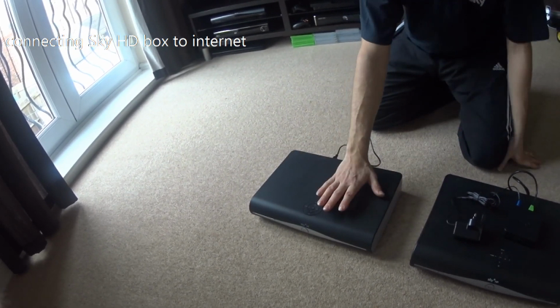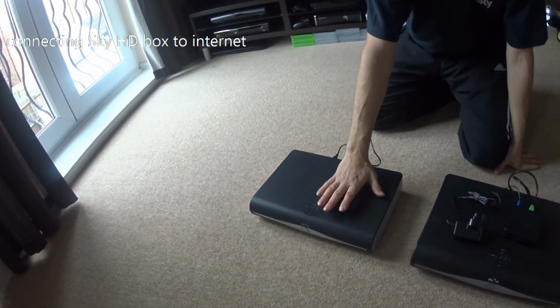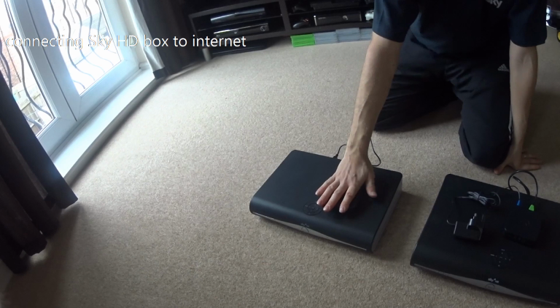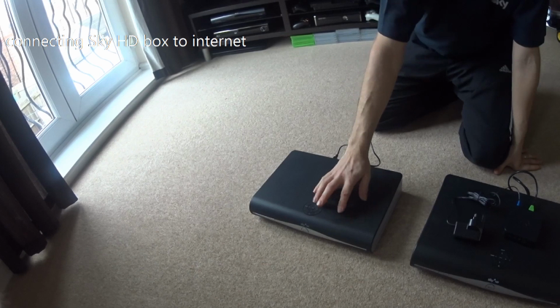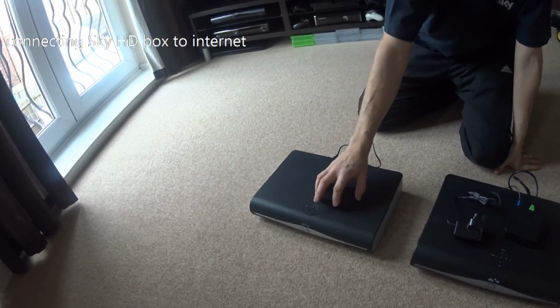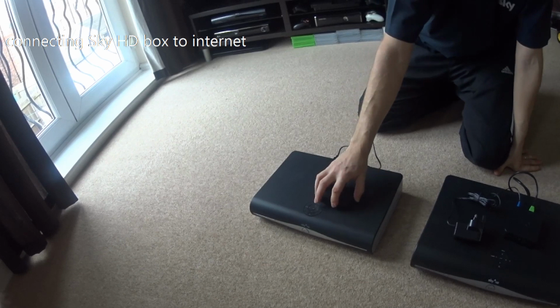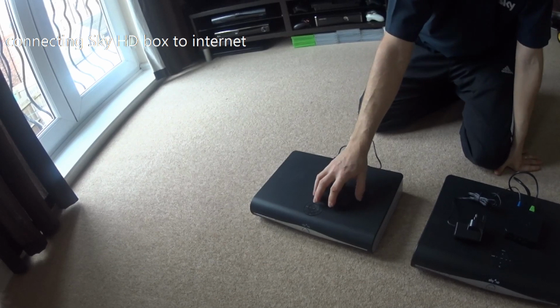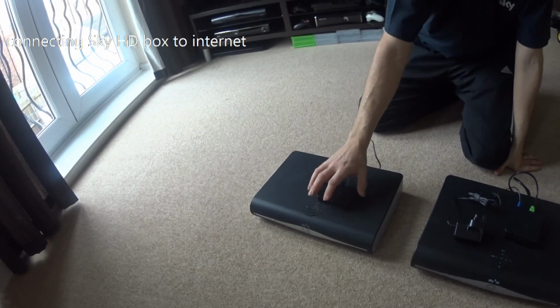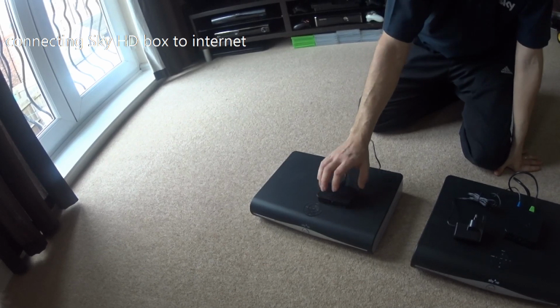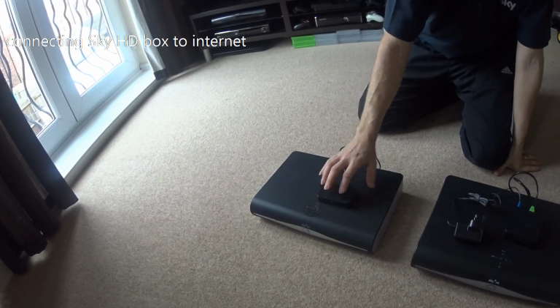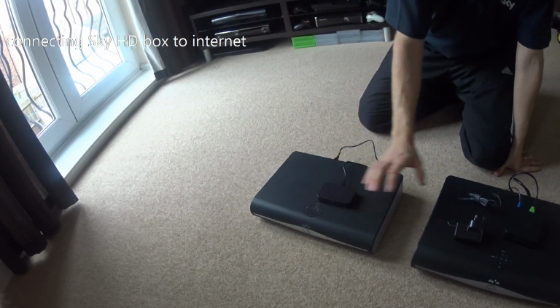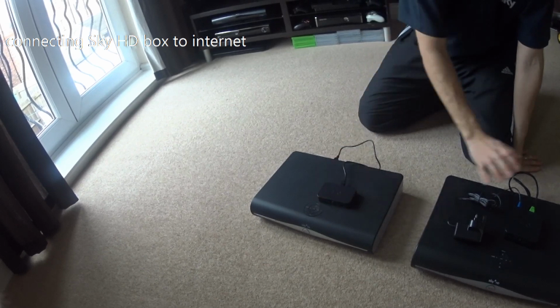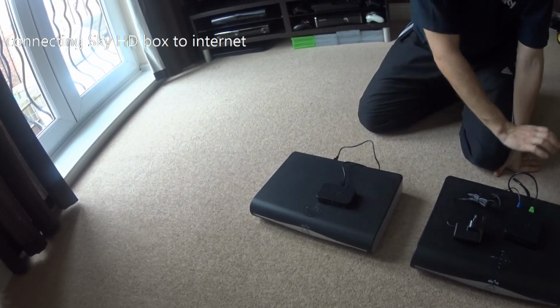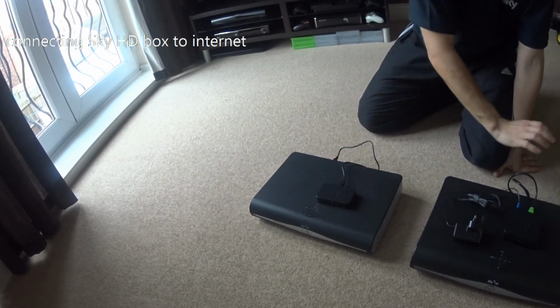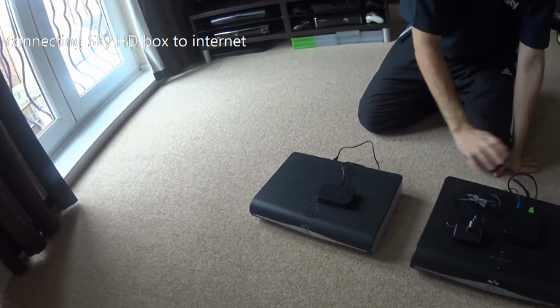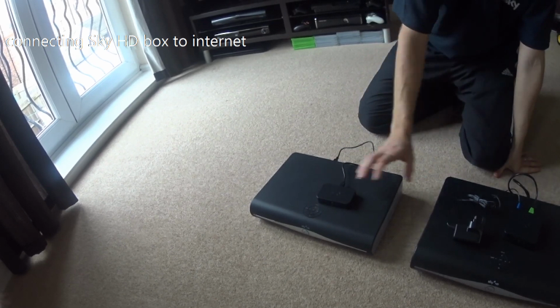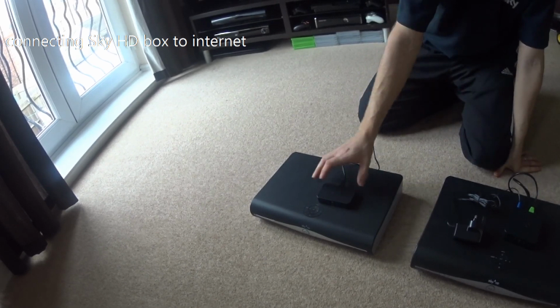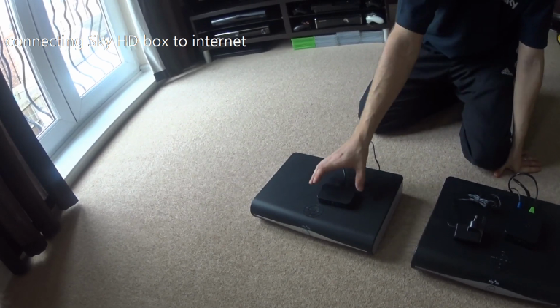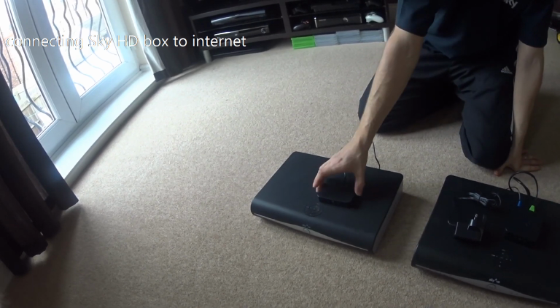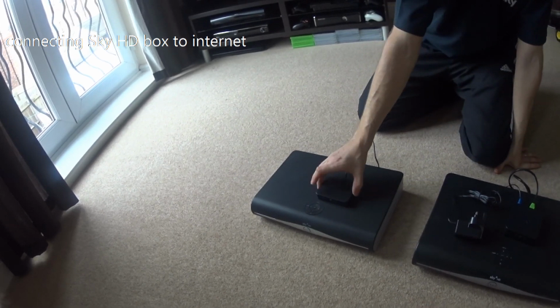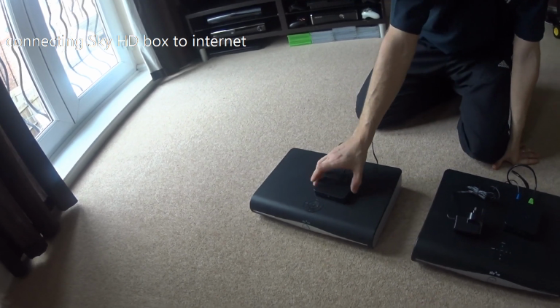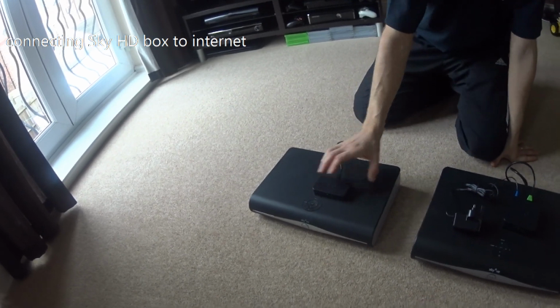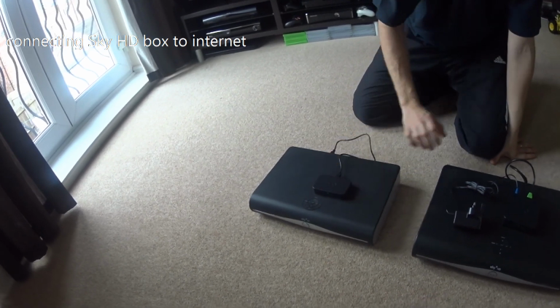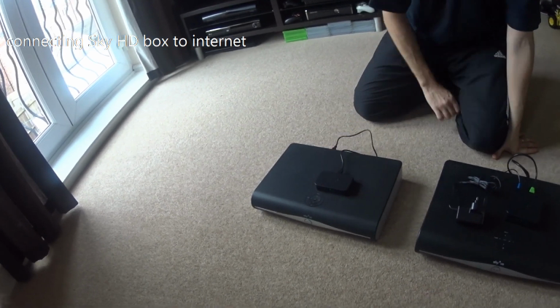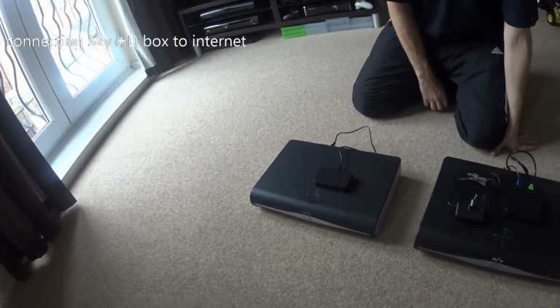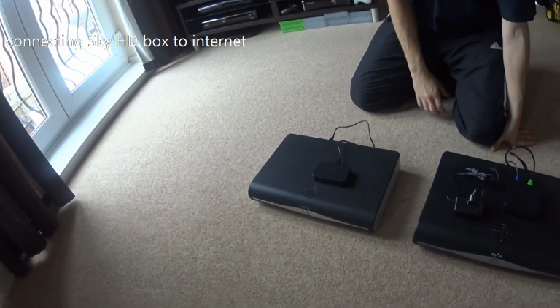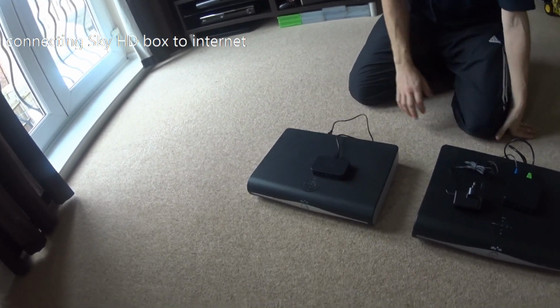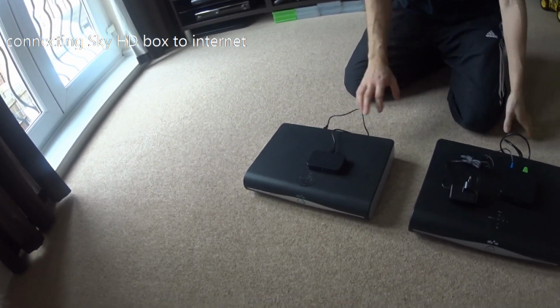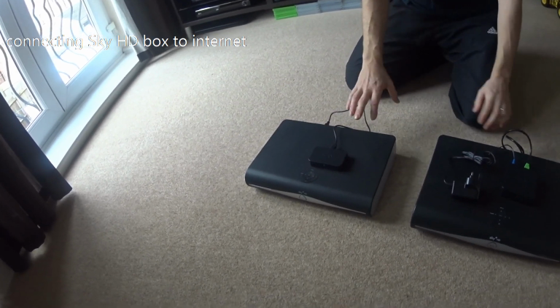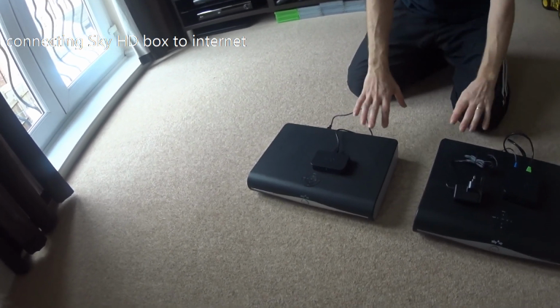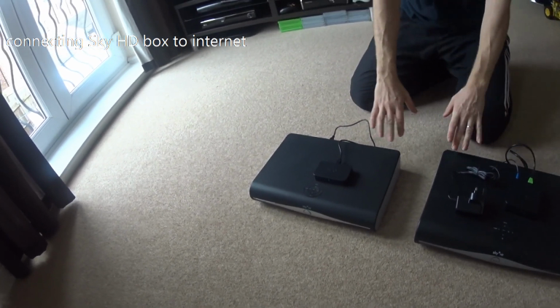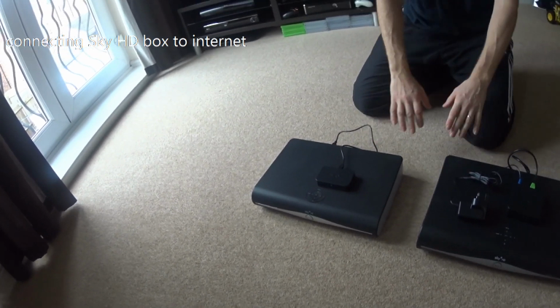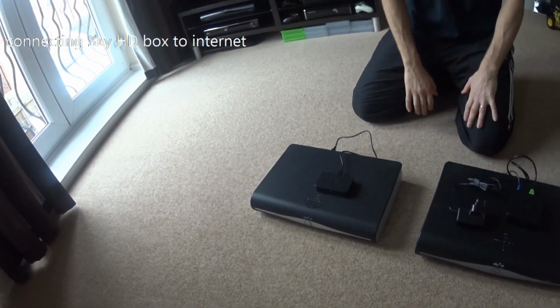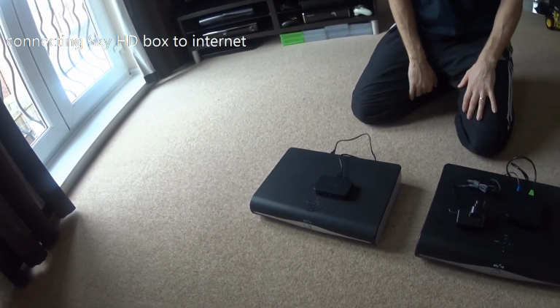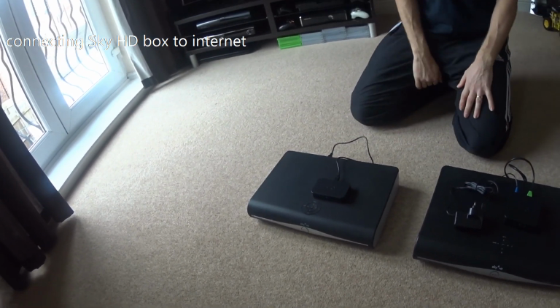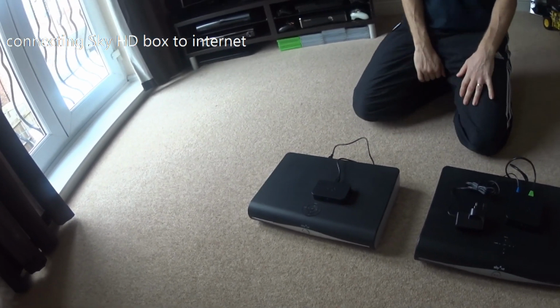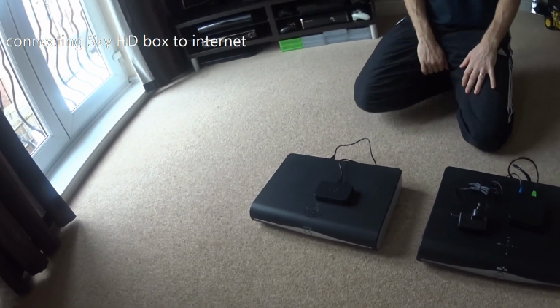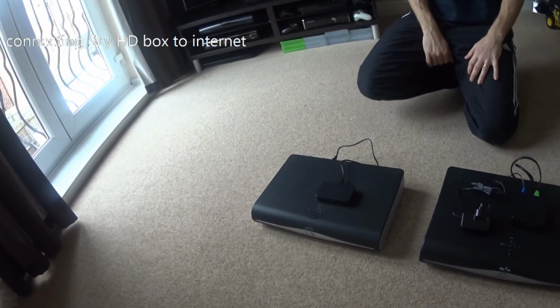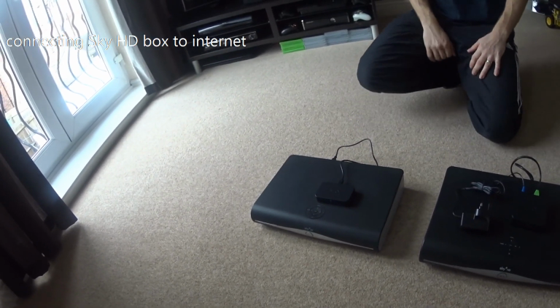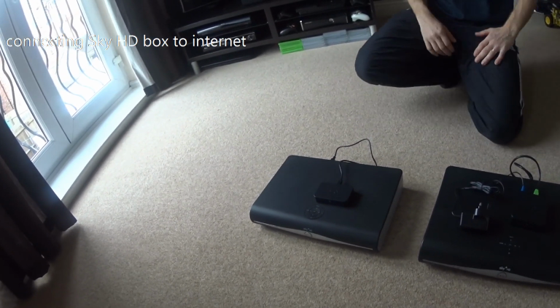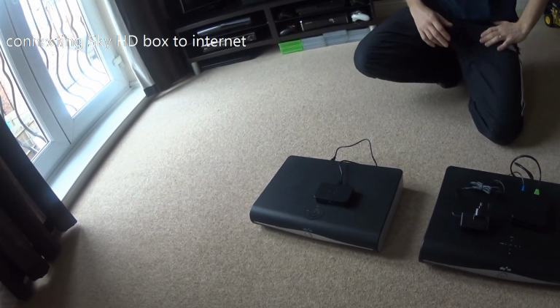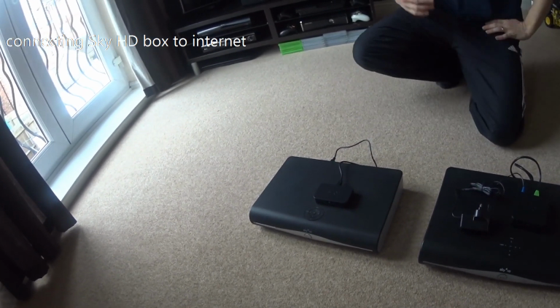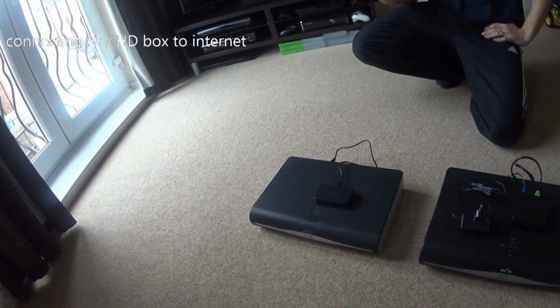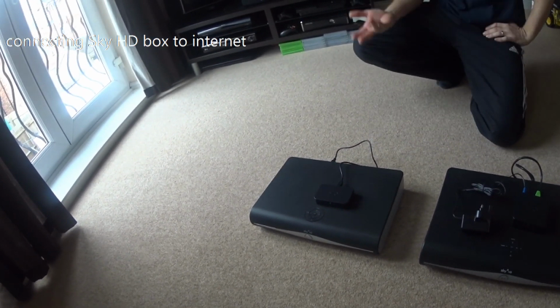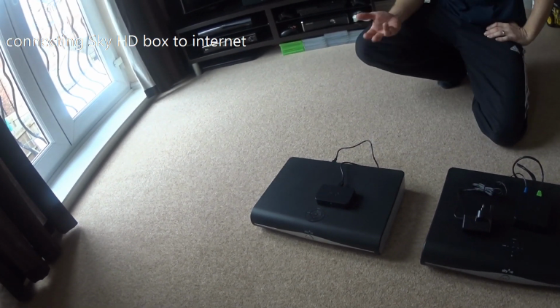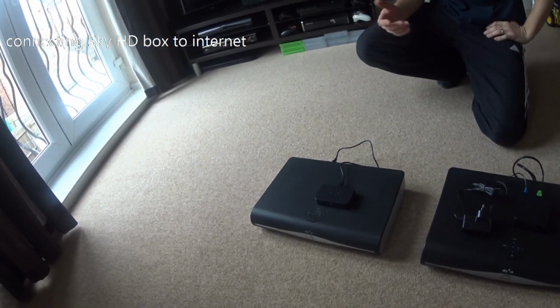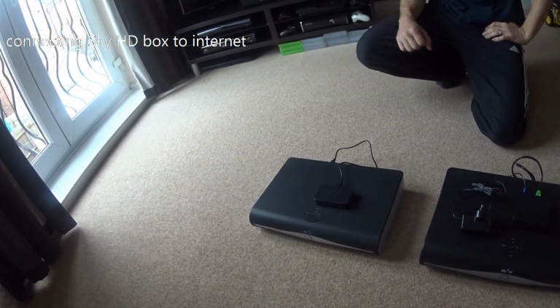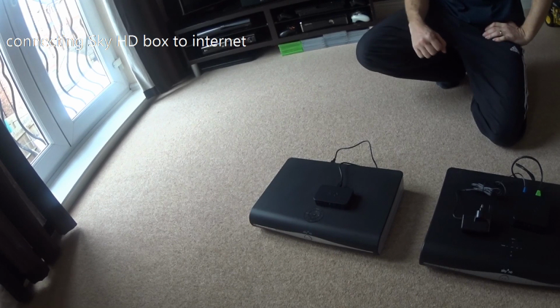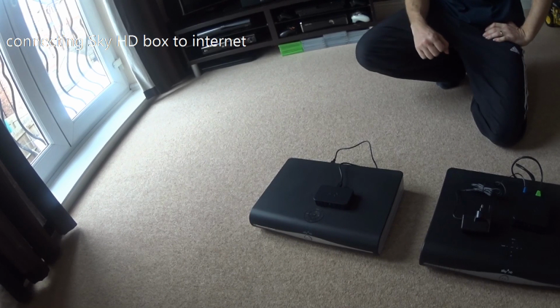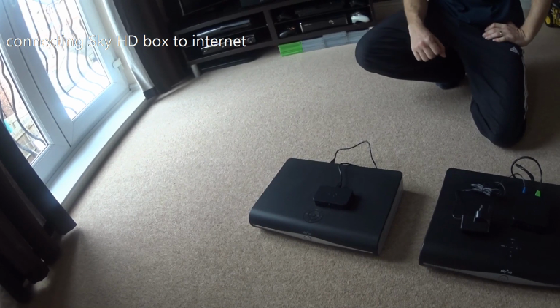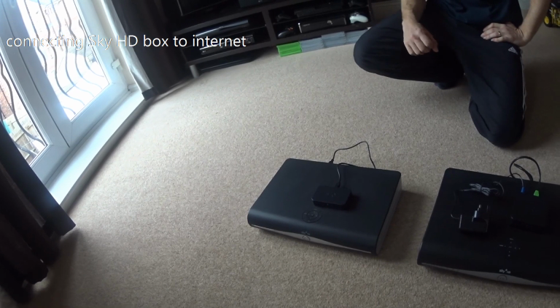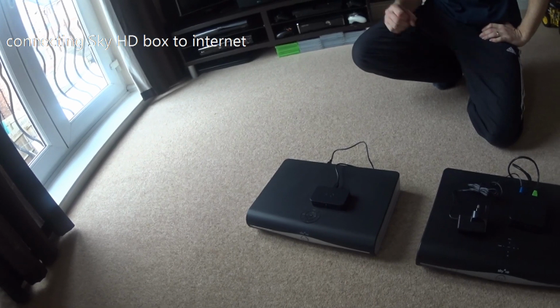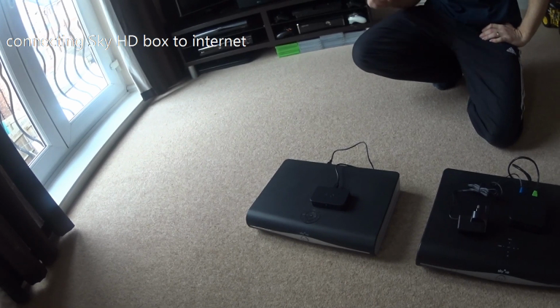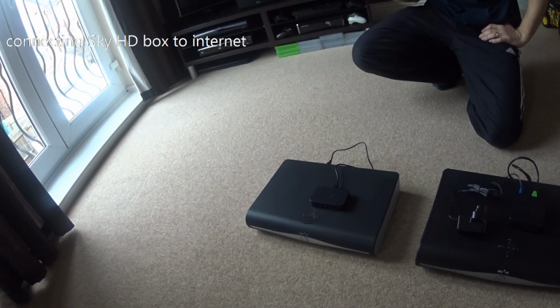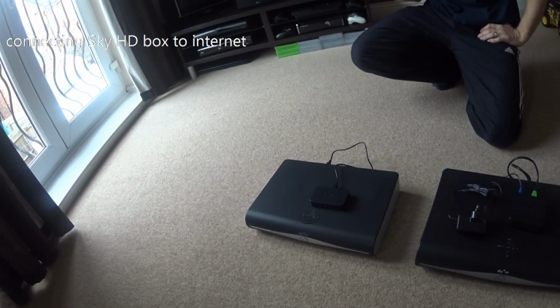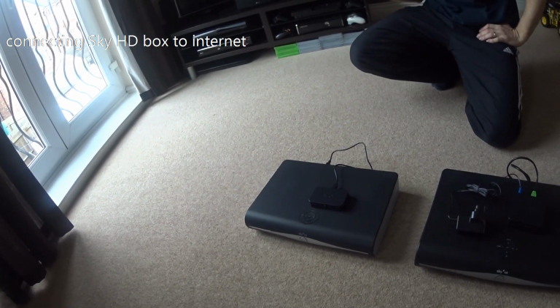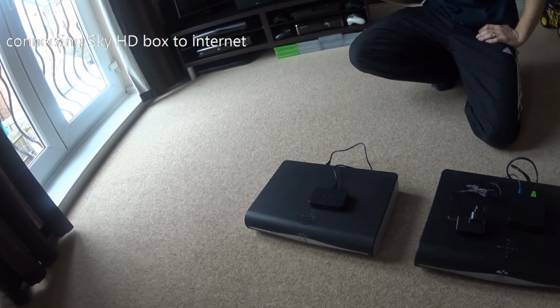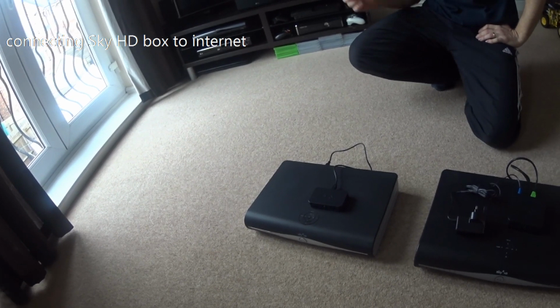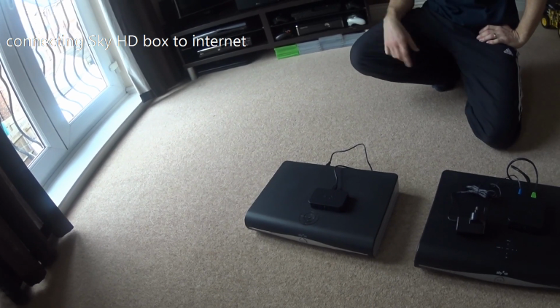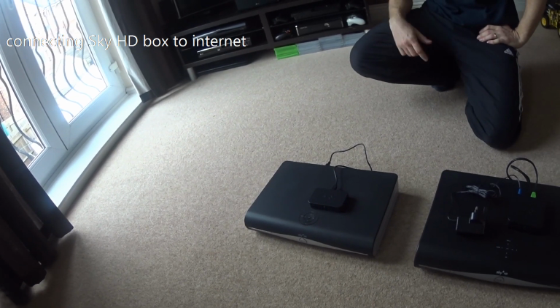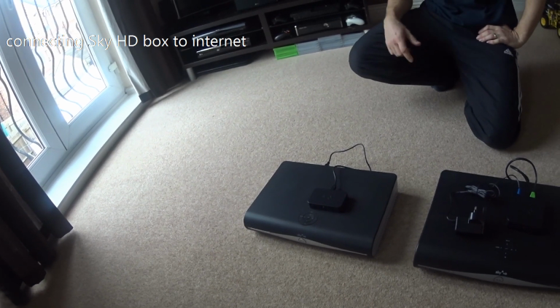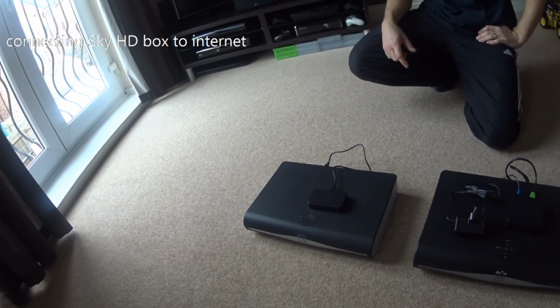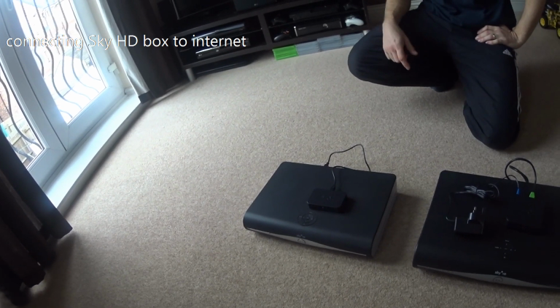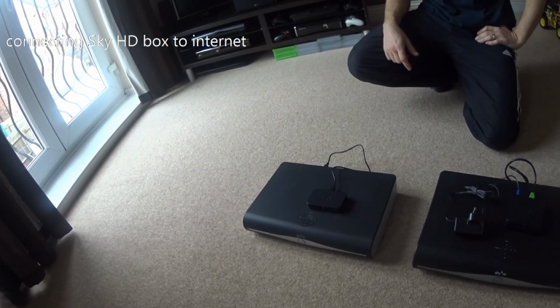Once that is plugged in, the box will display a message saying a connector has been connected, and we'll take you through that now on the TV.